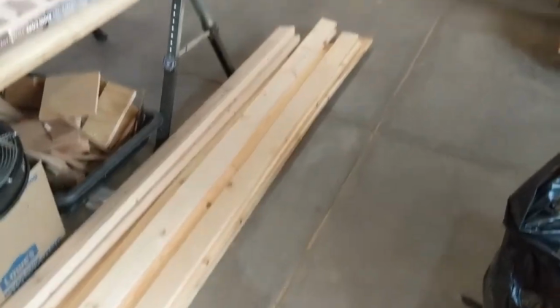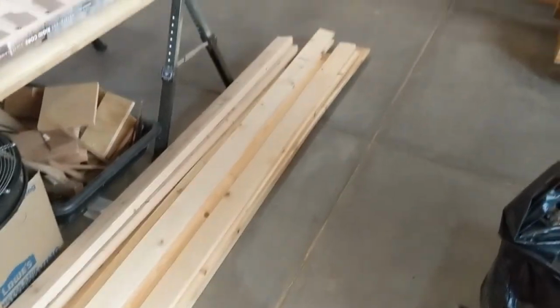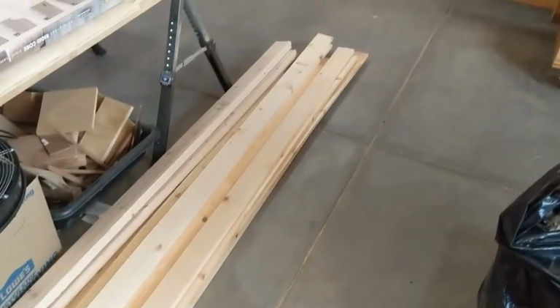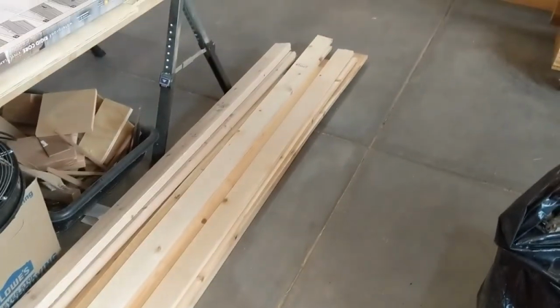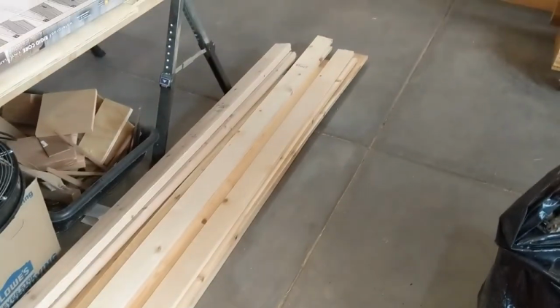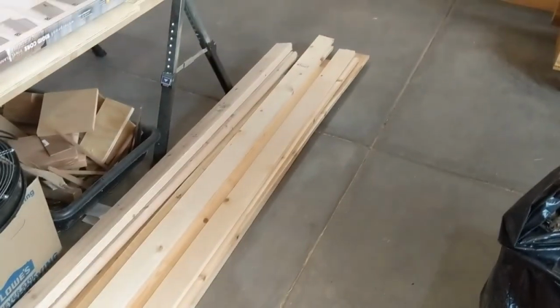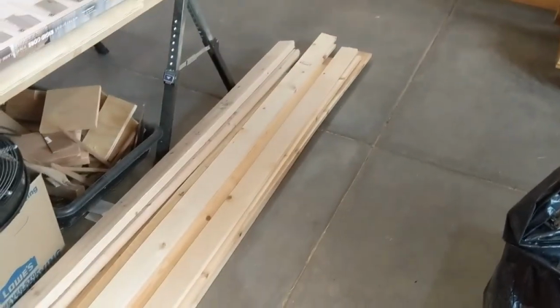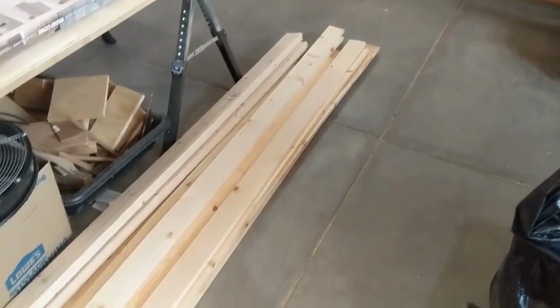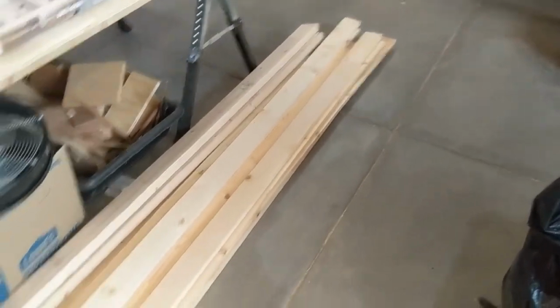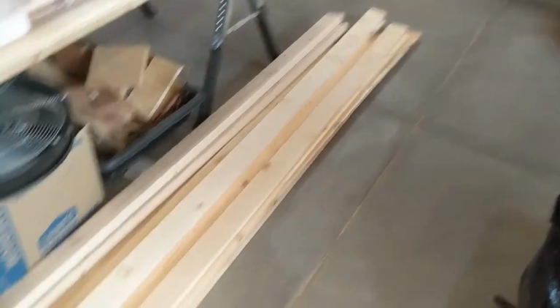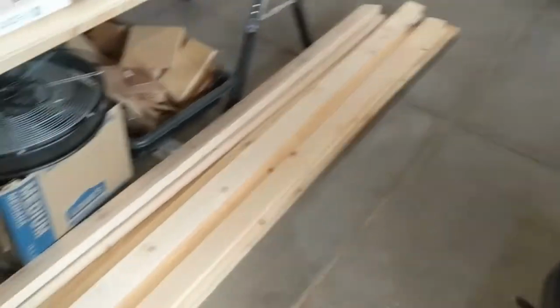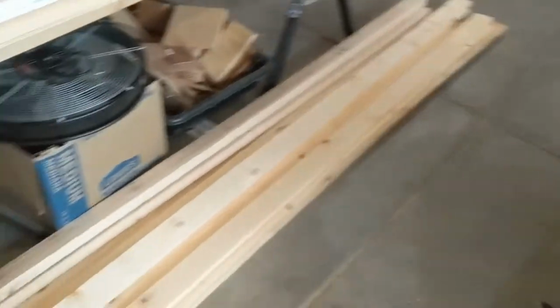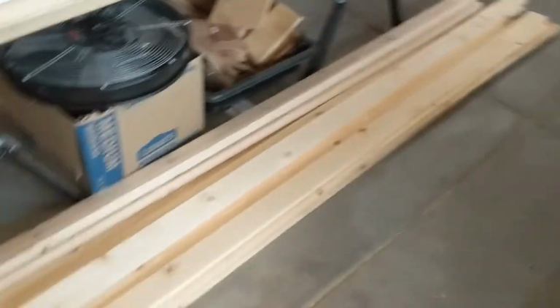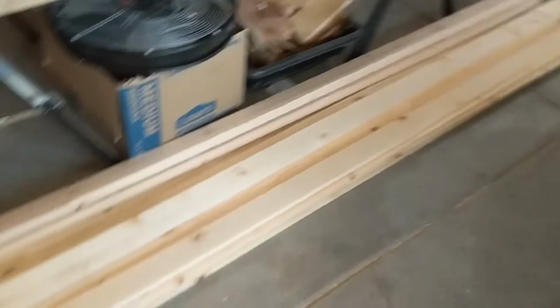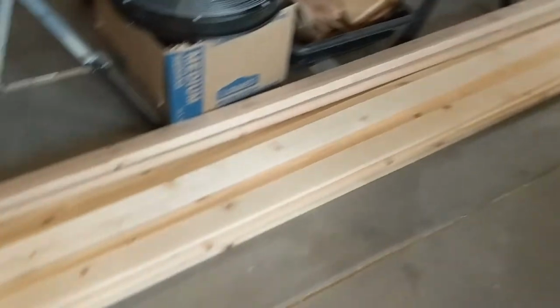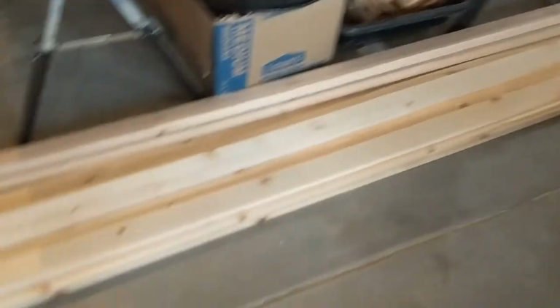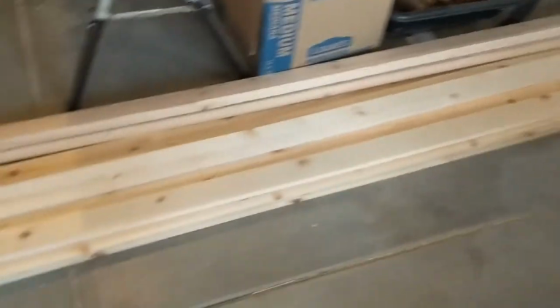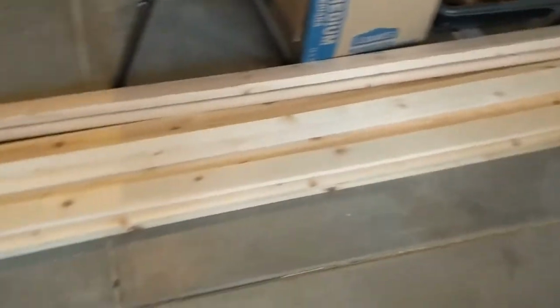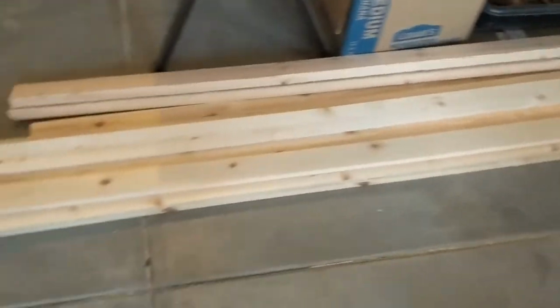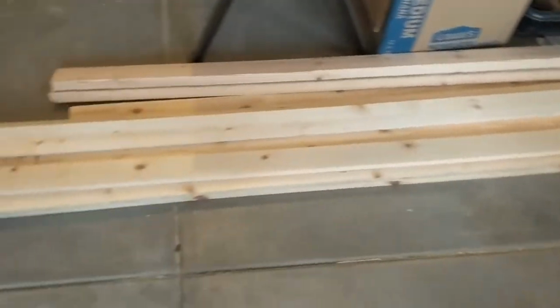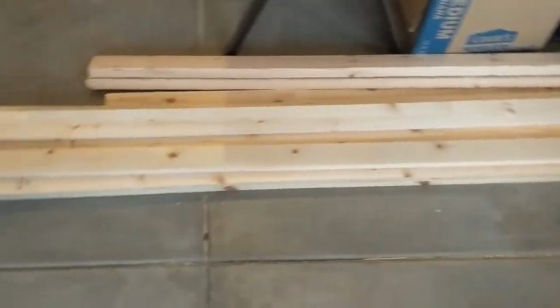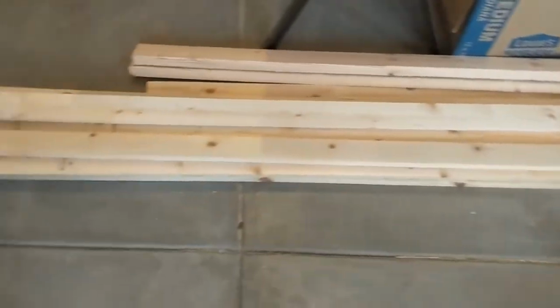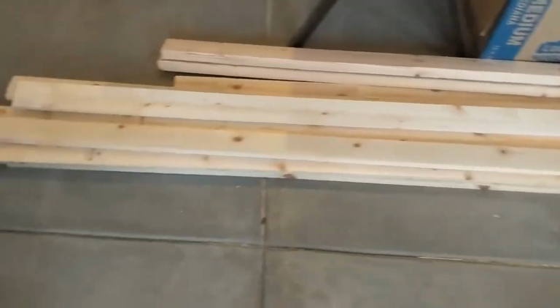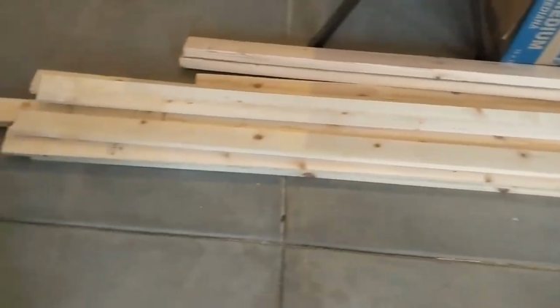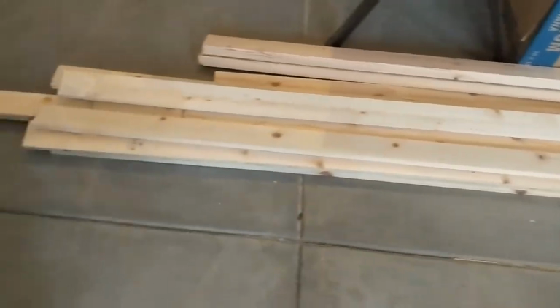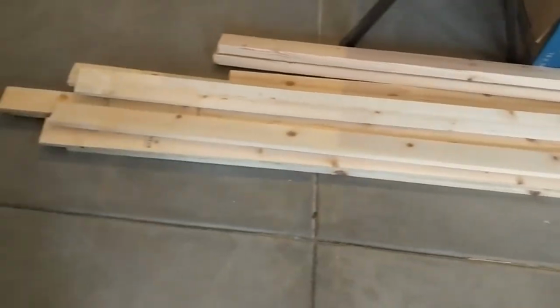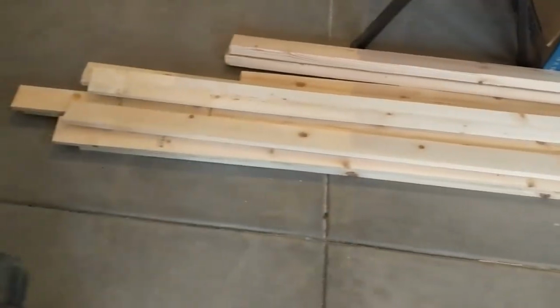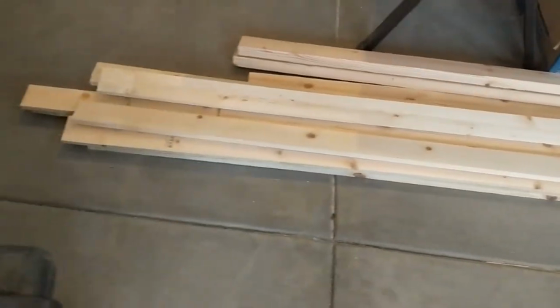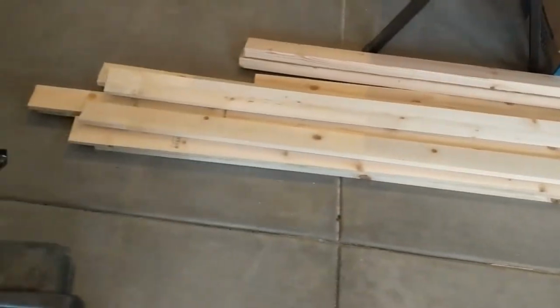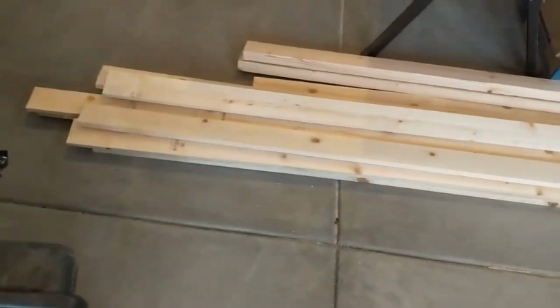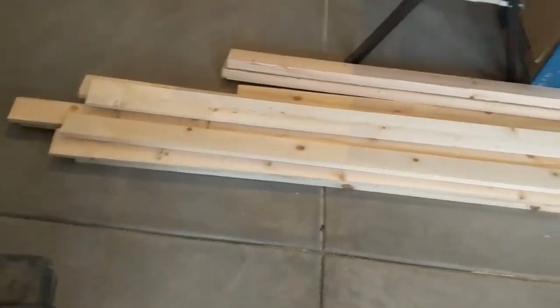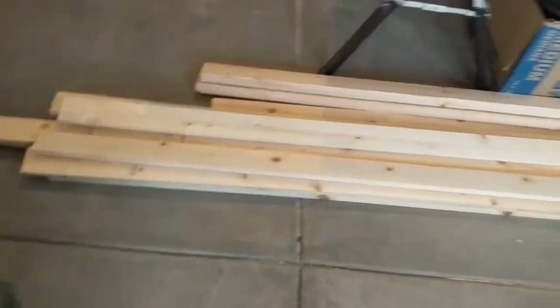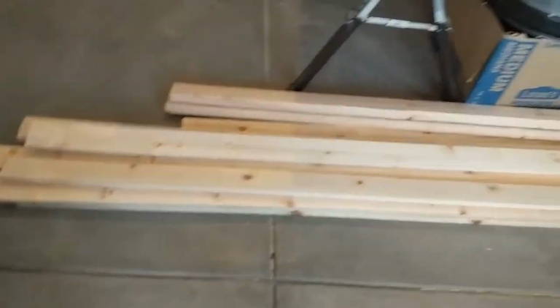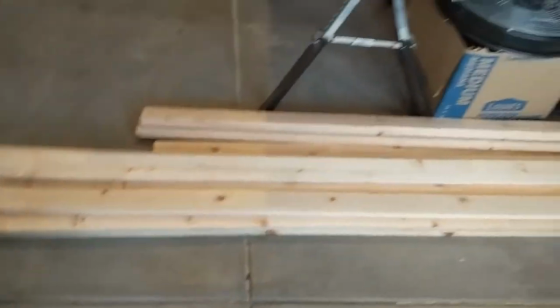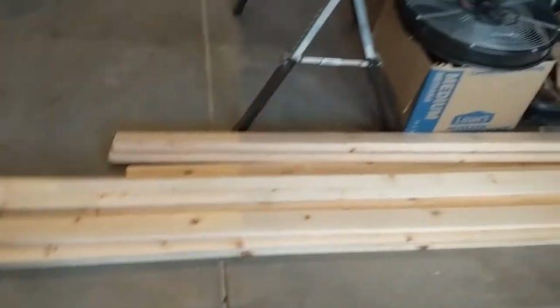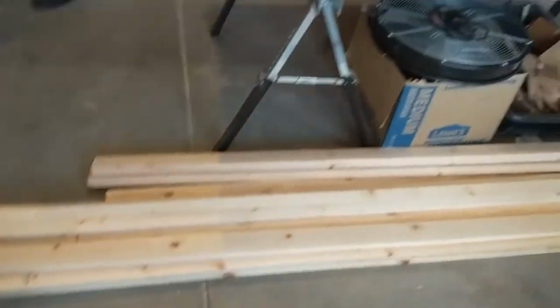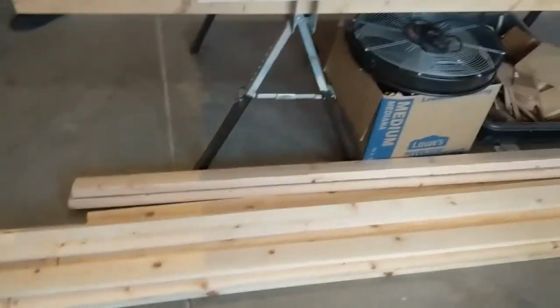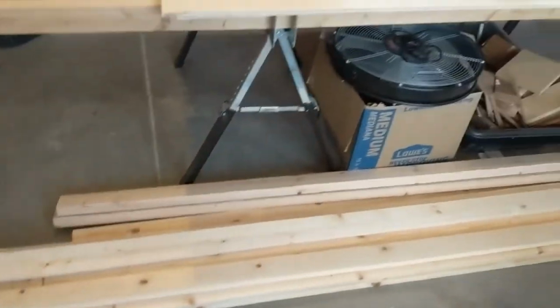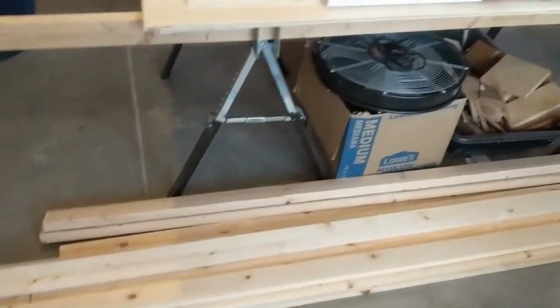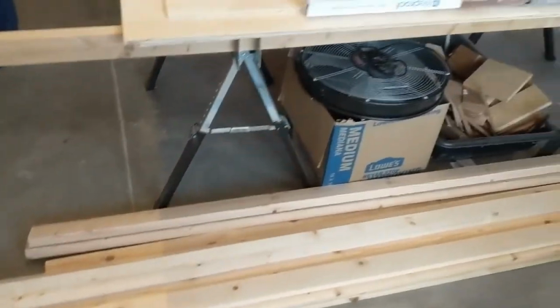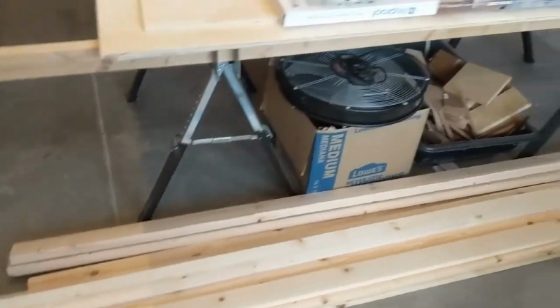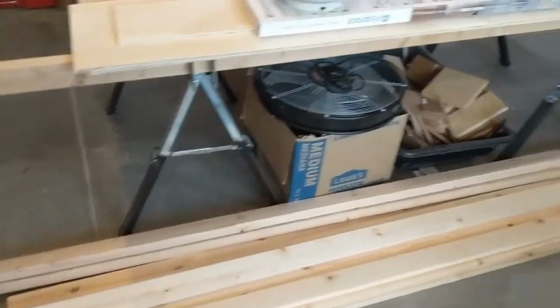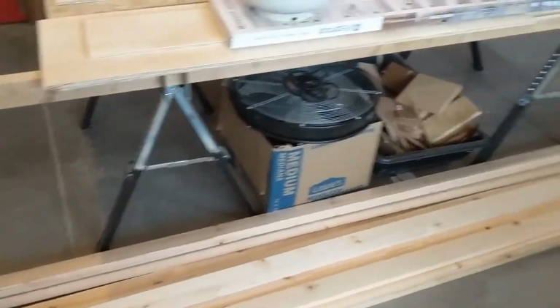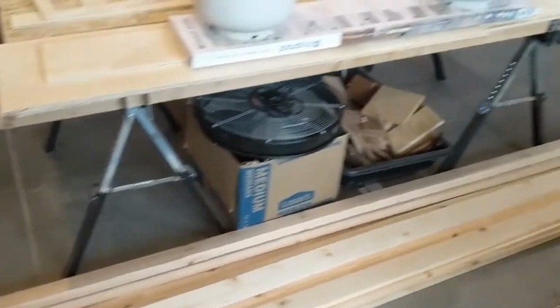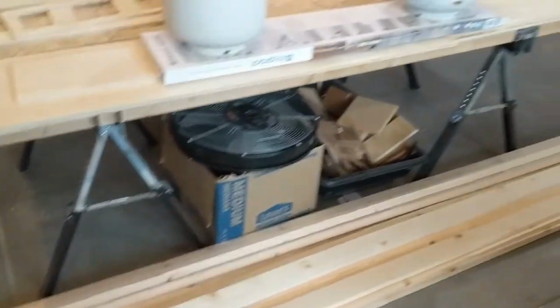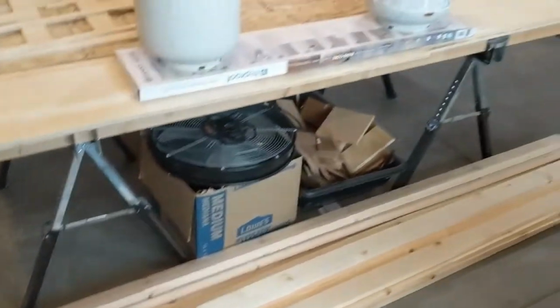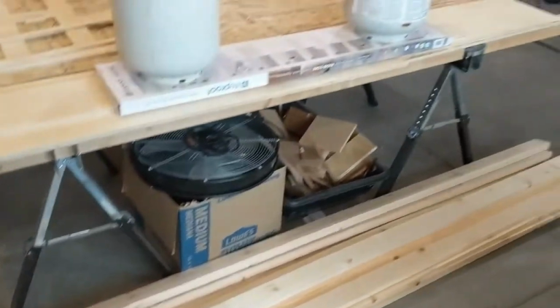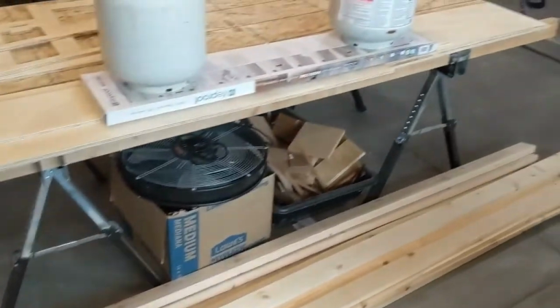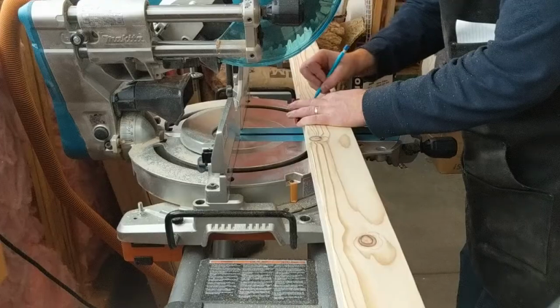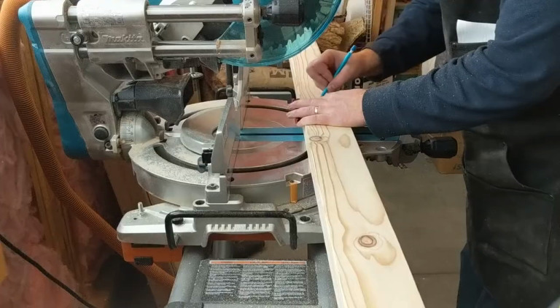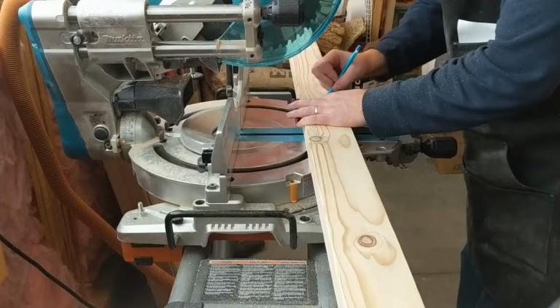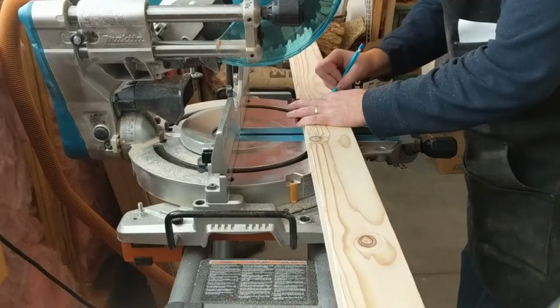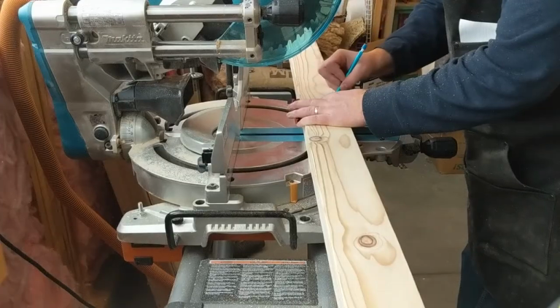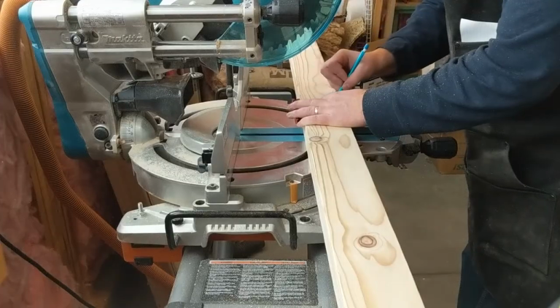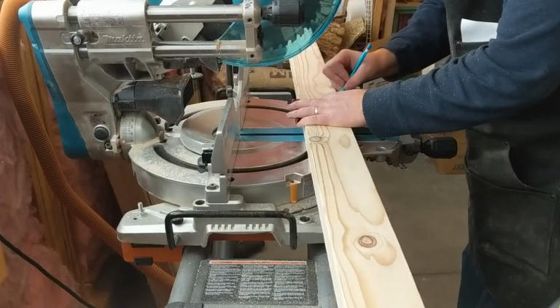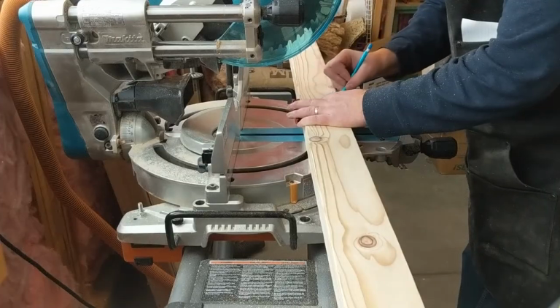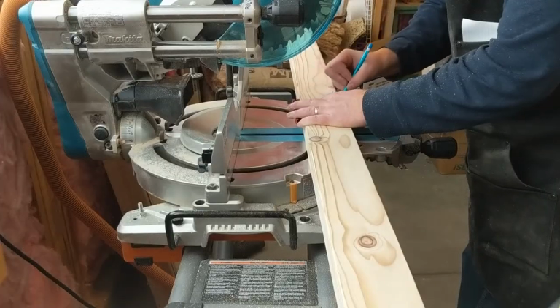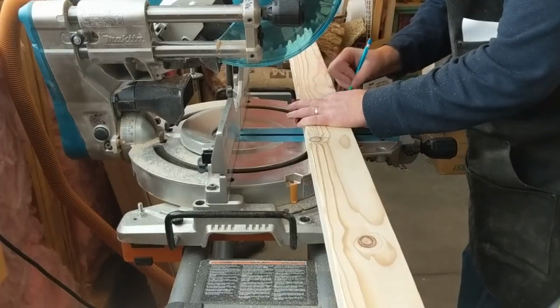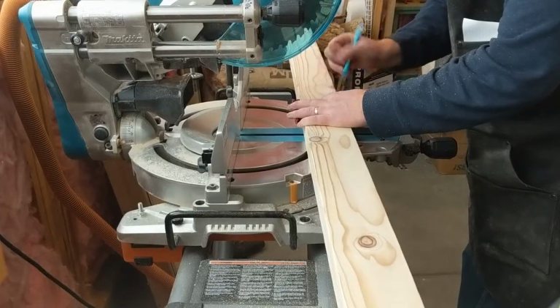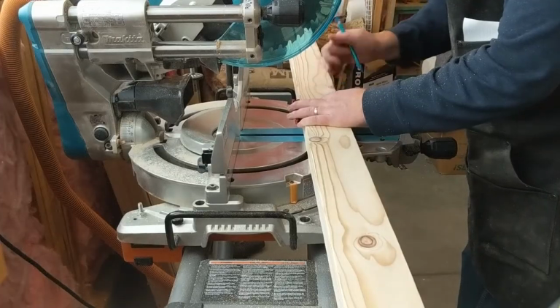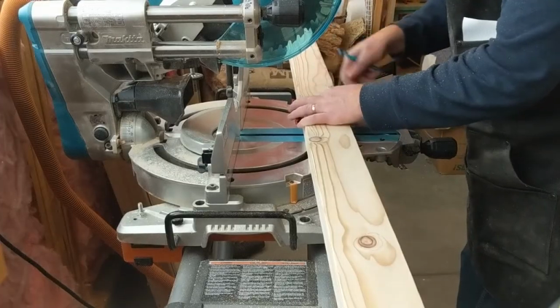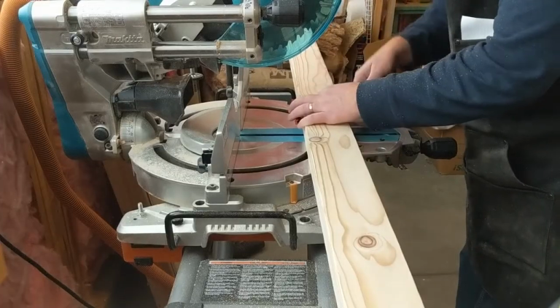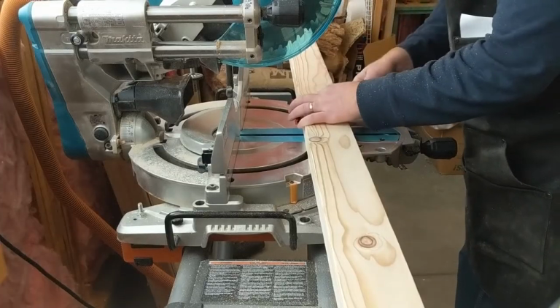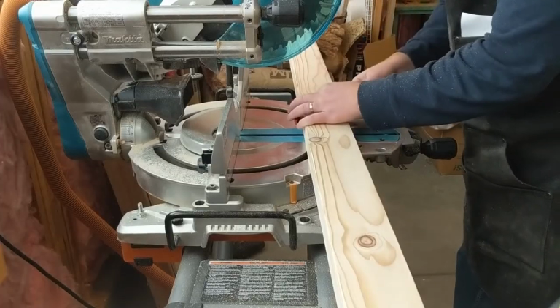So here we go. We're starting with our basic lumber that we bought from our big box store. Let's measure out our frame.